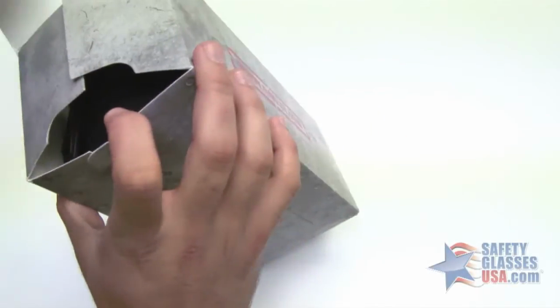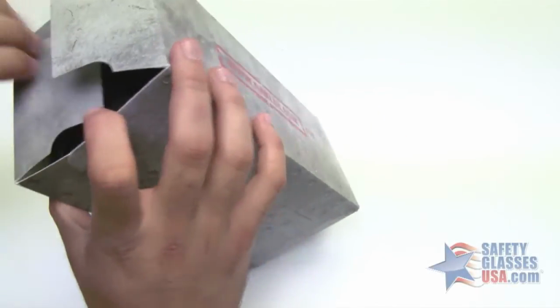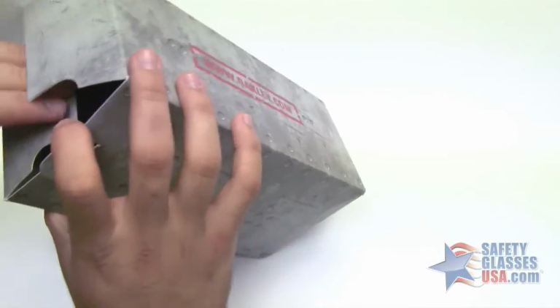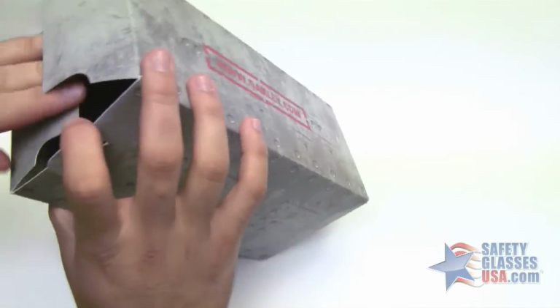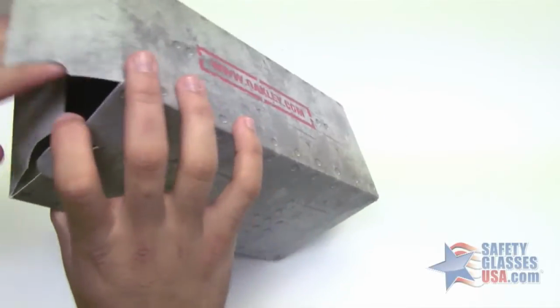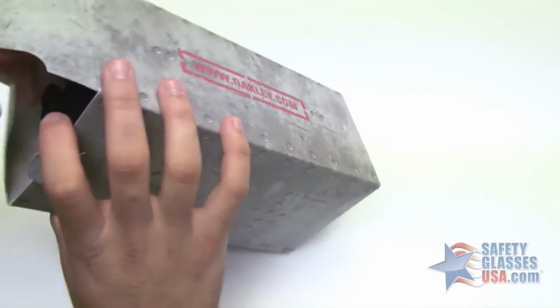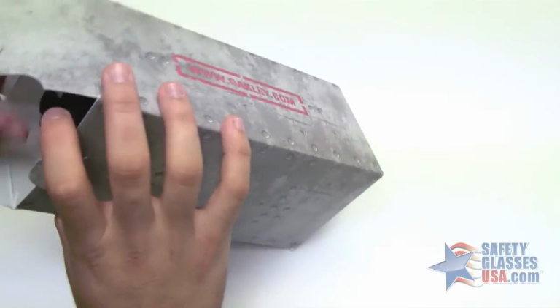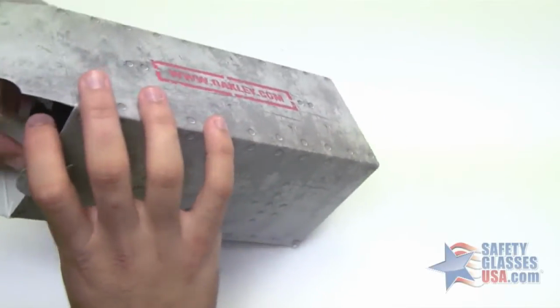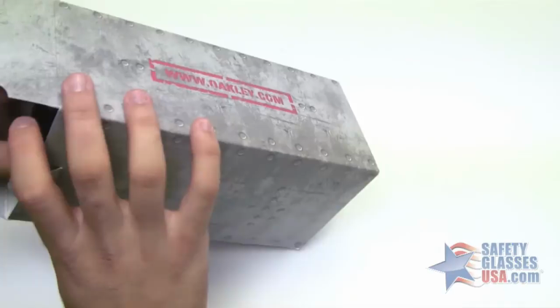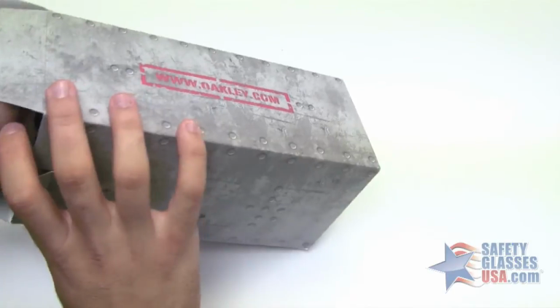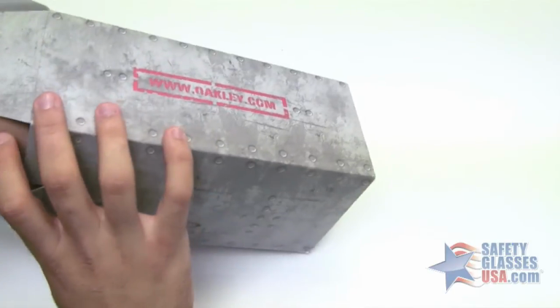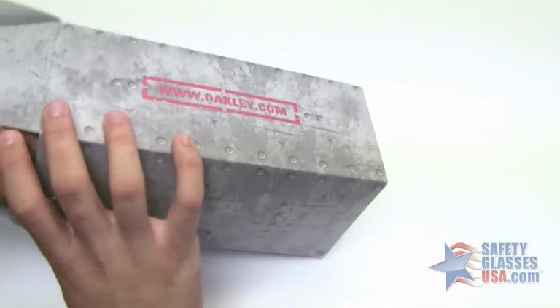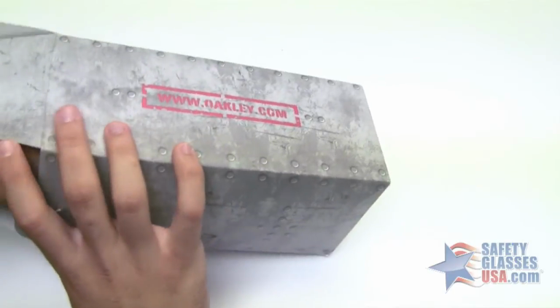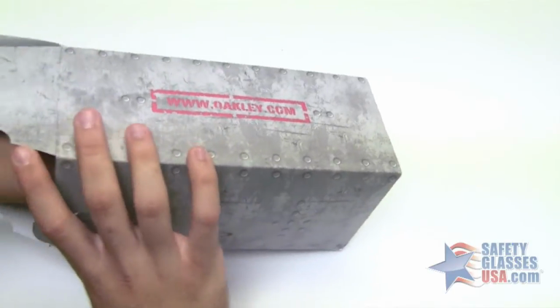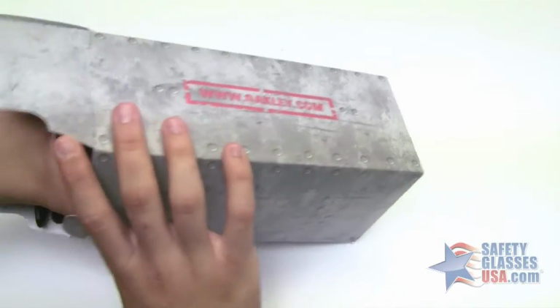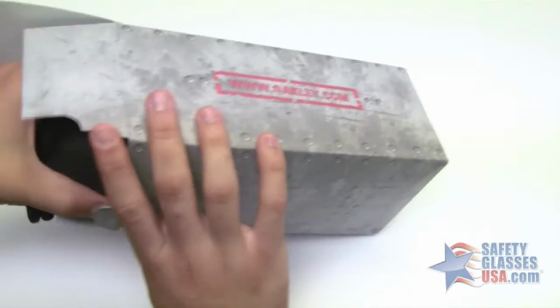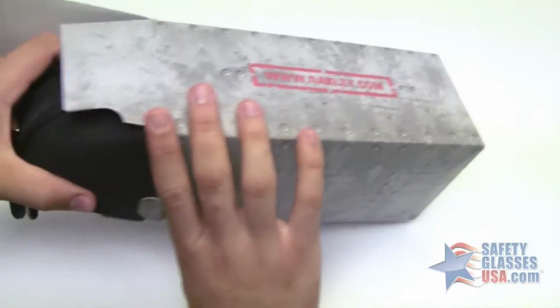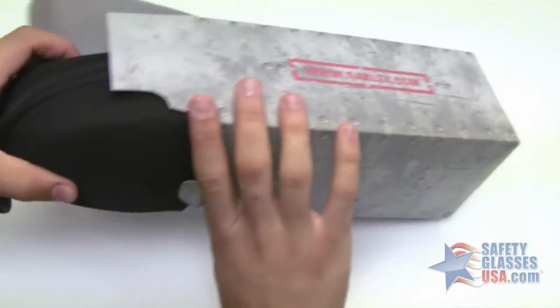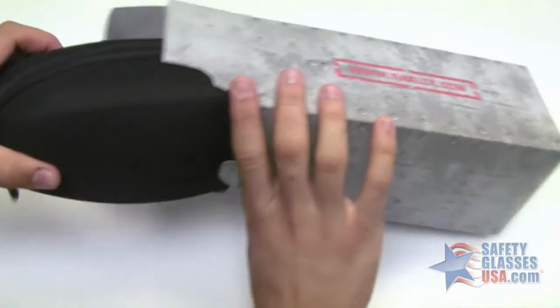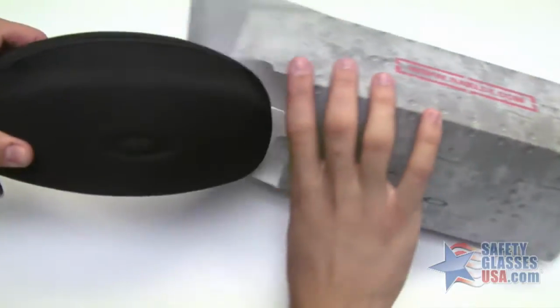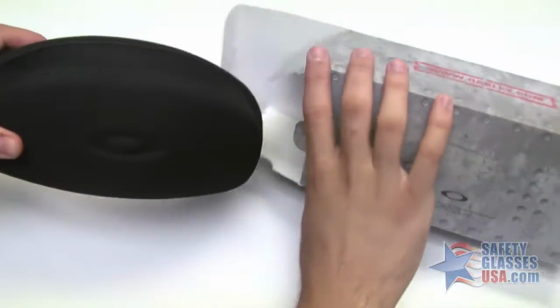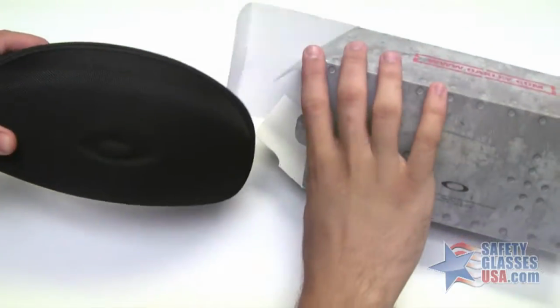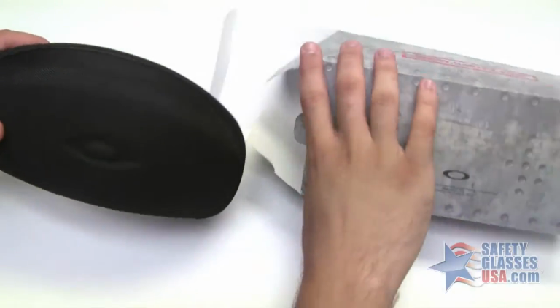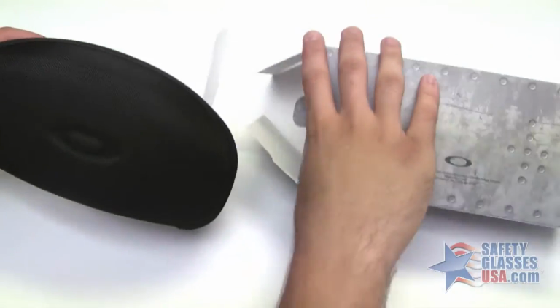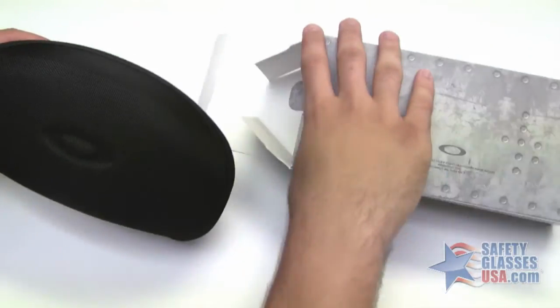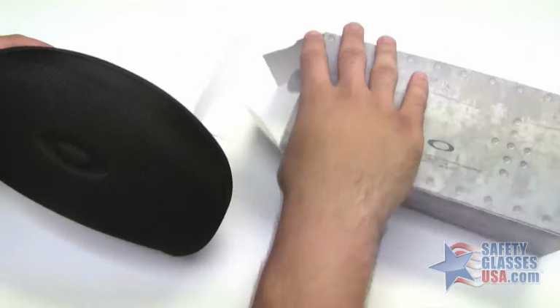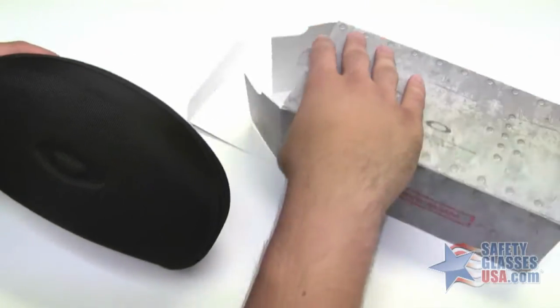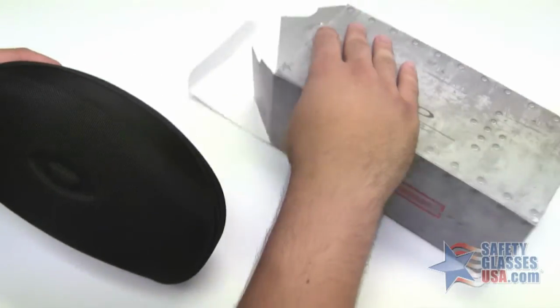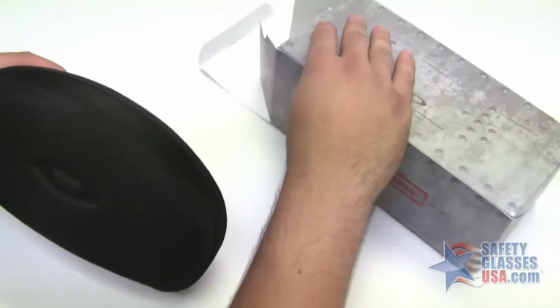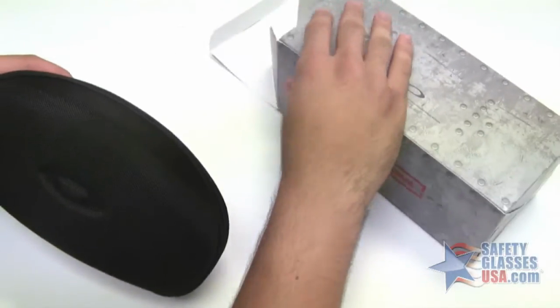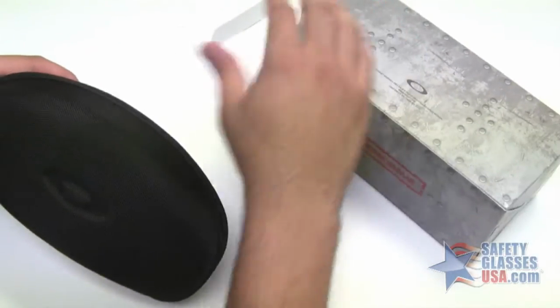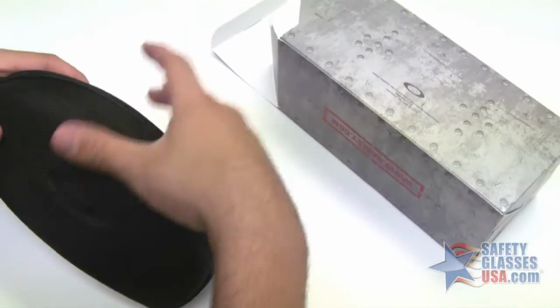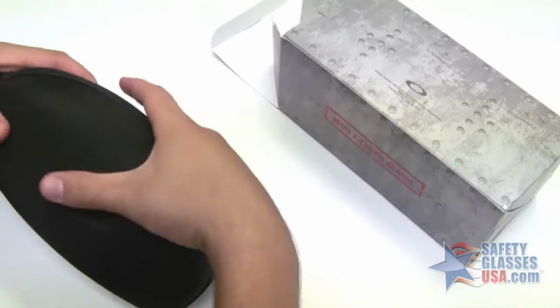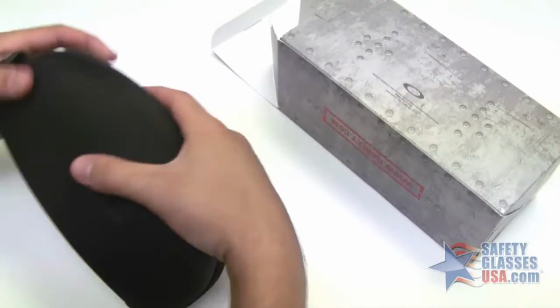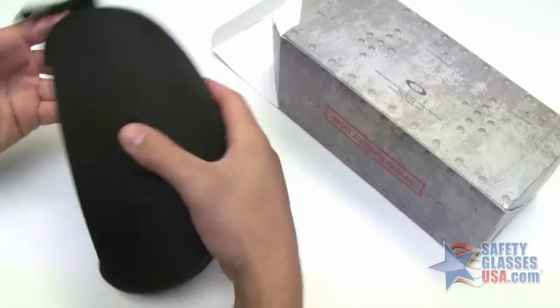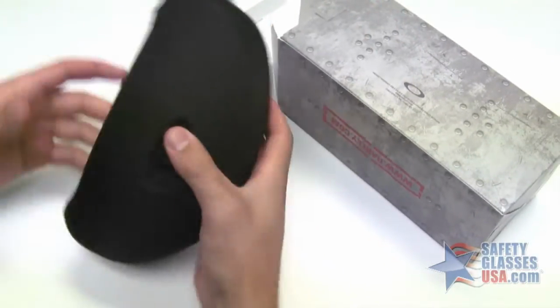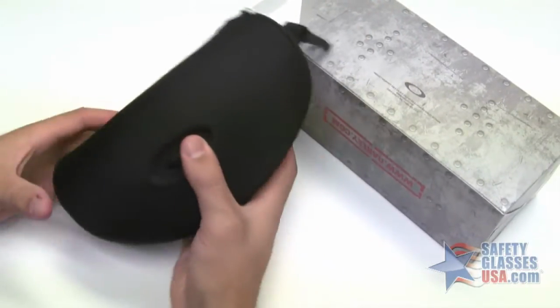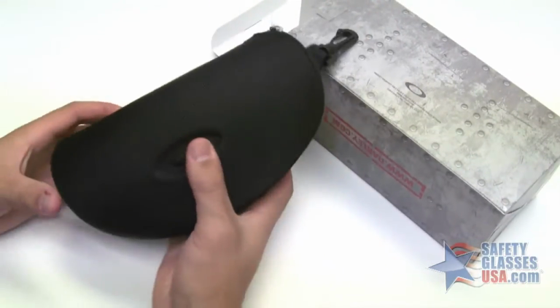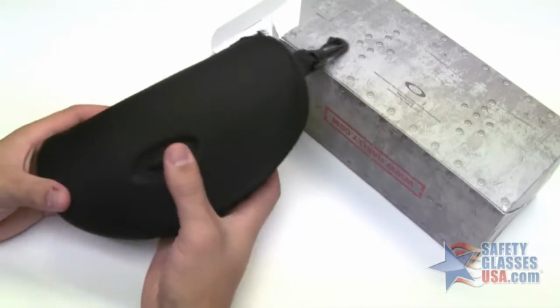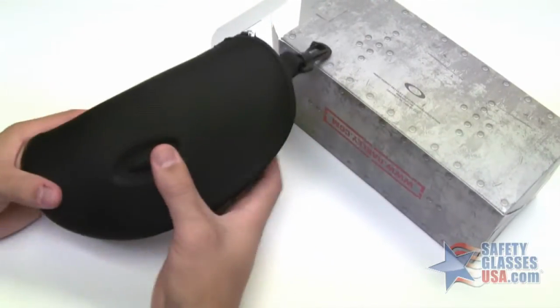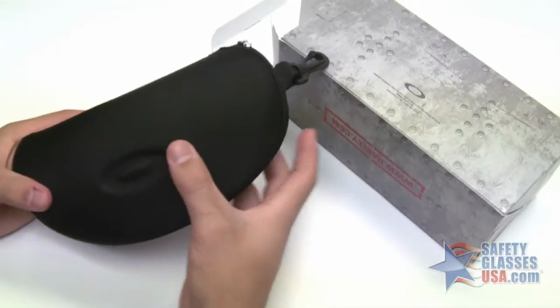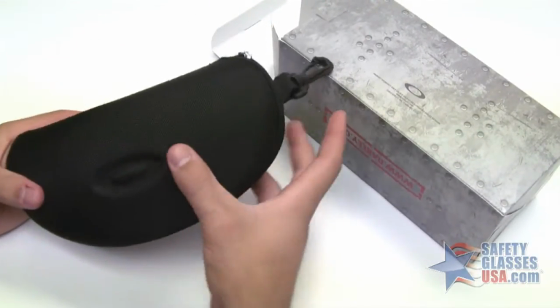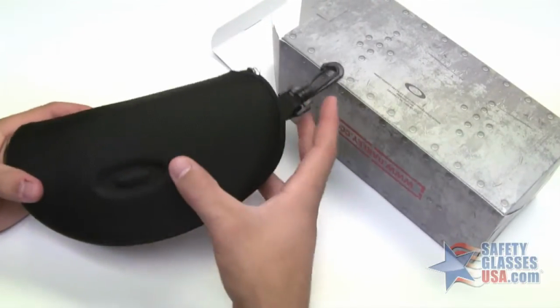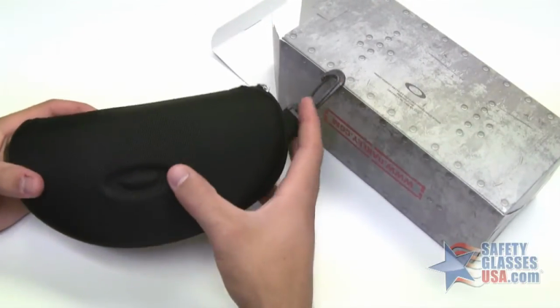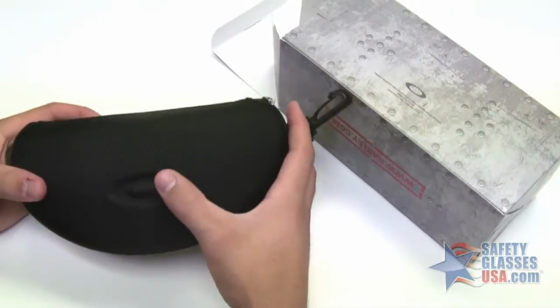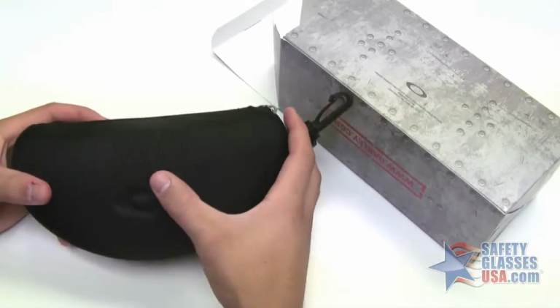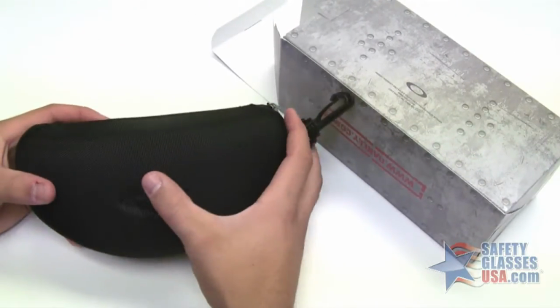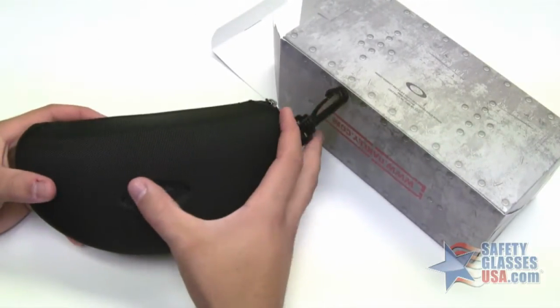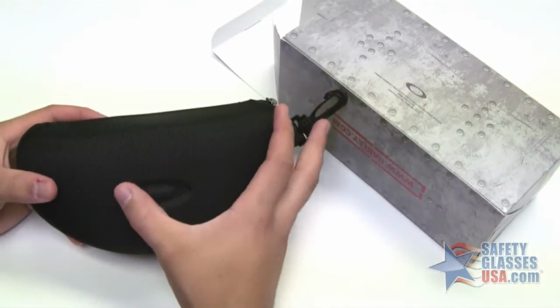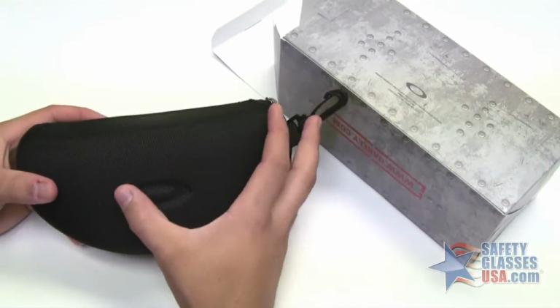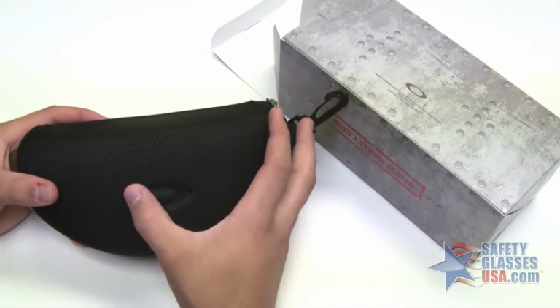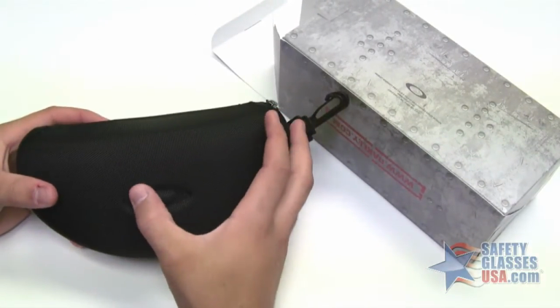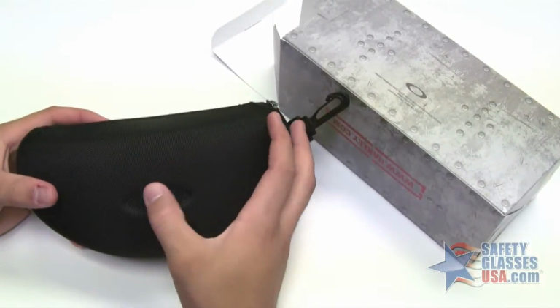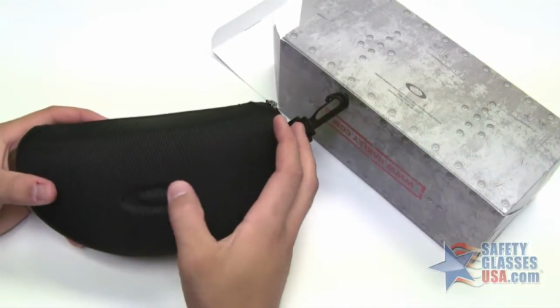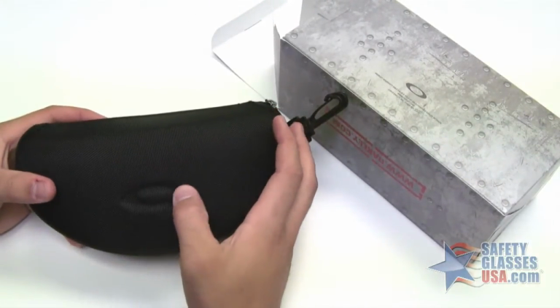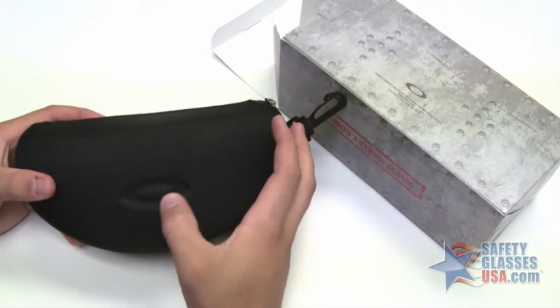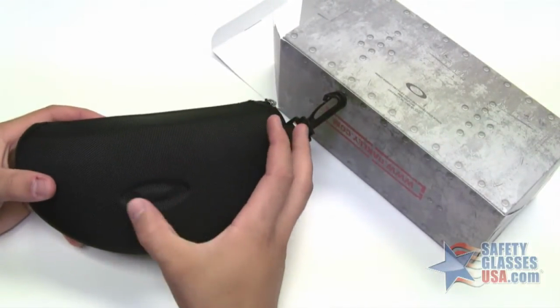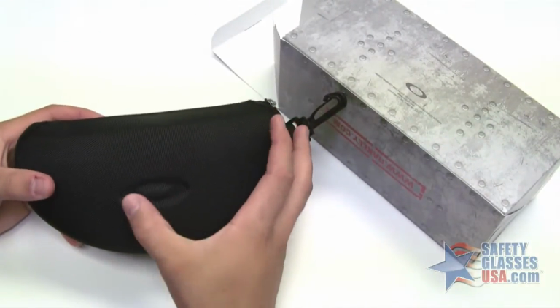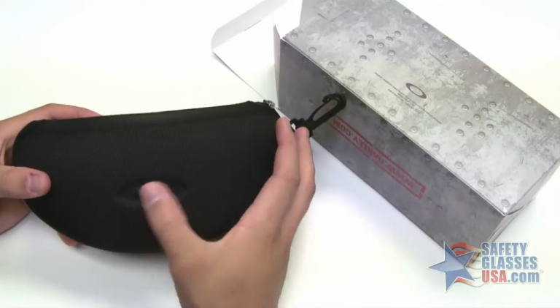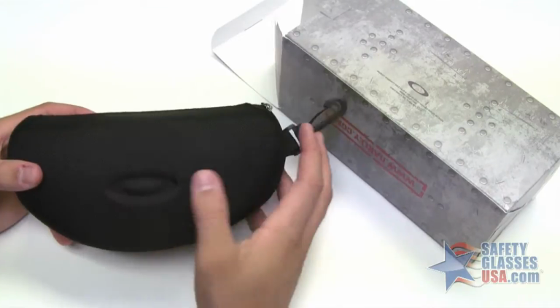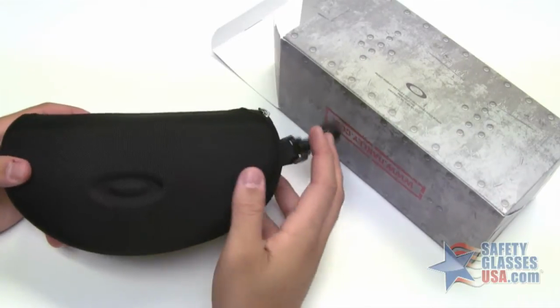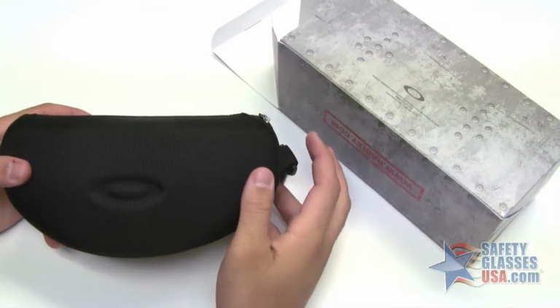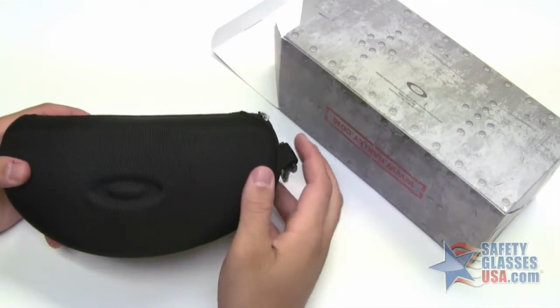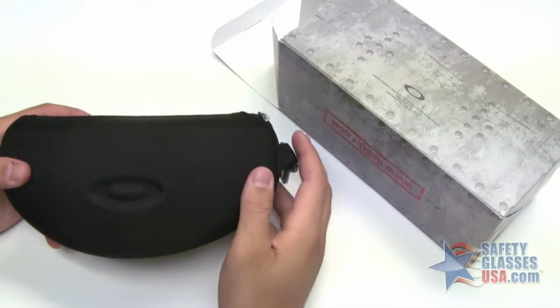In the box you'll find your case, which is a sleek hard top style with the black tactical Oakley O on the top.